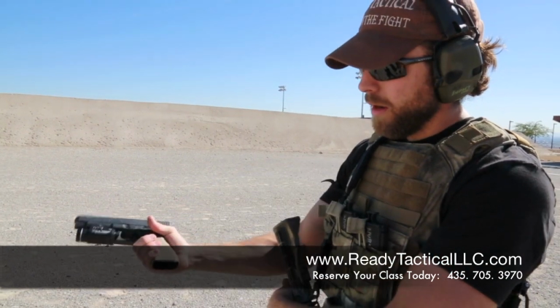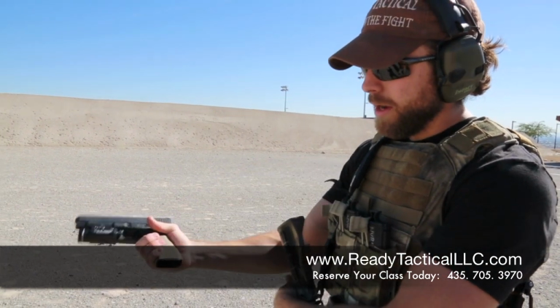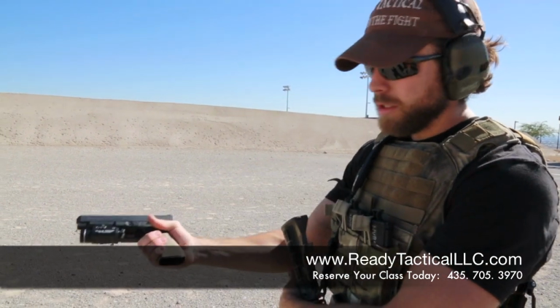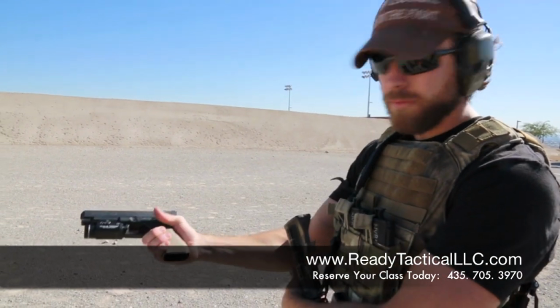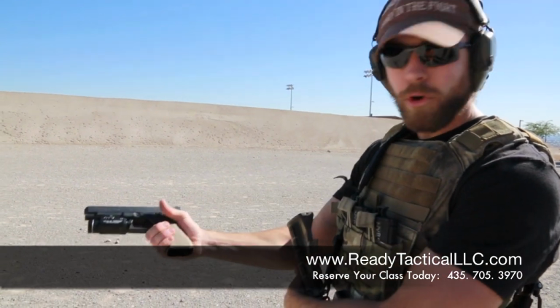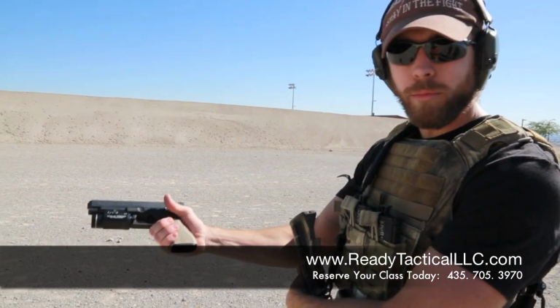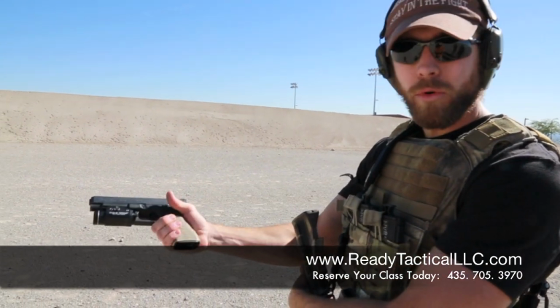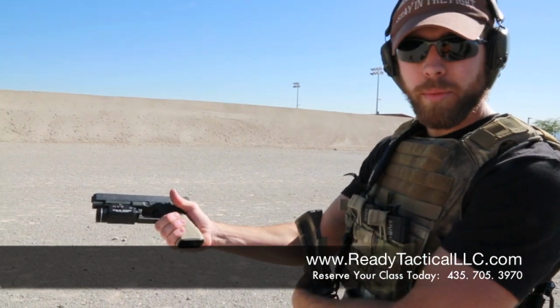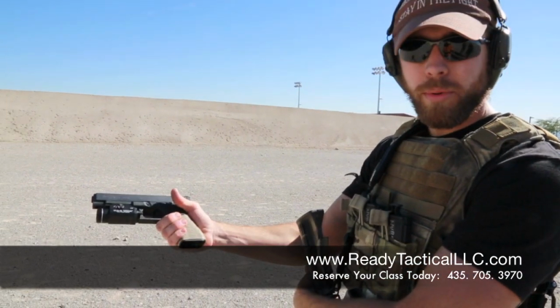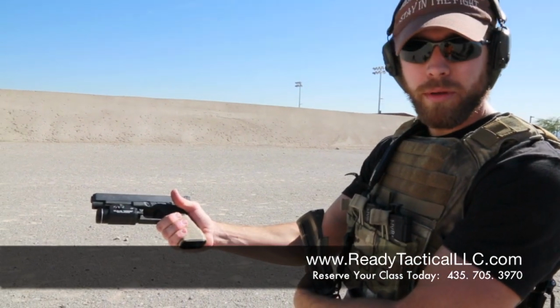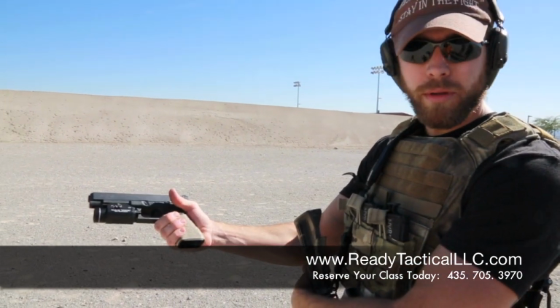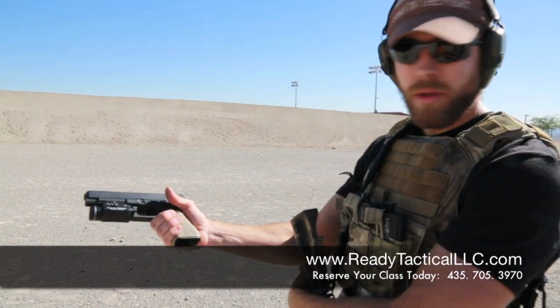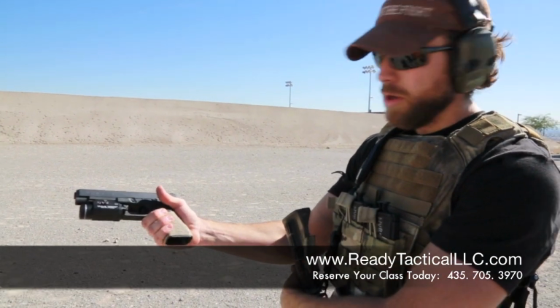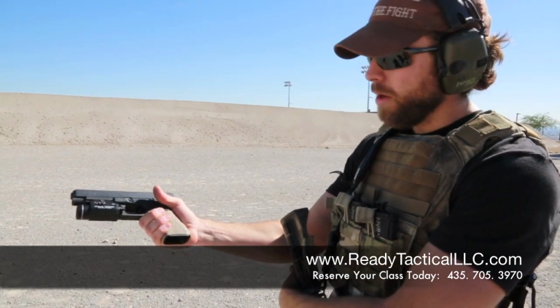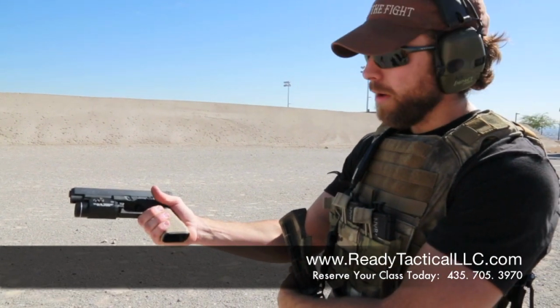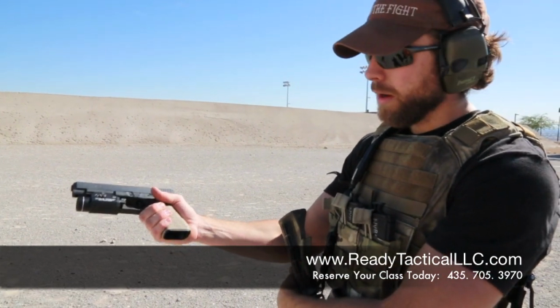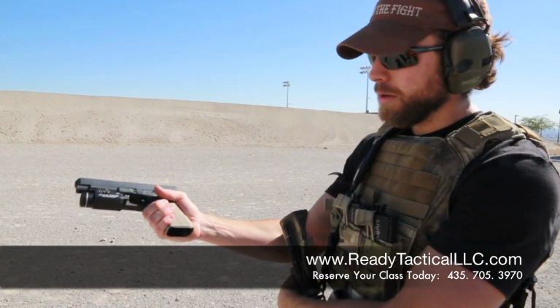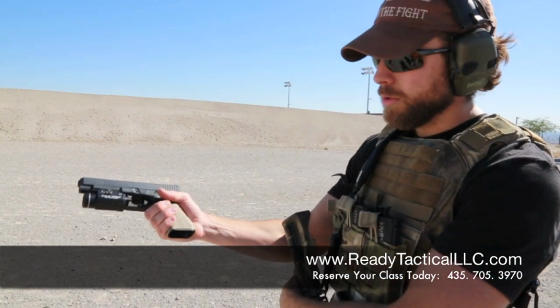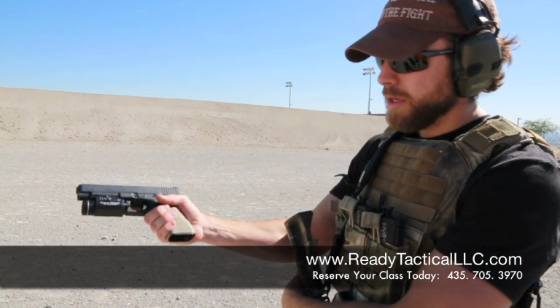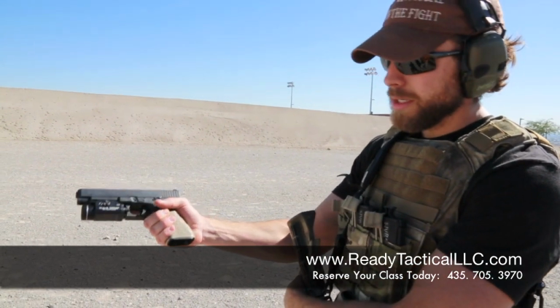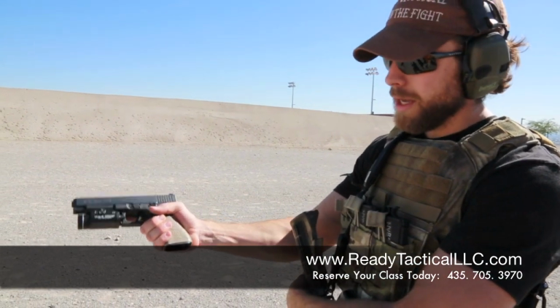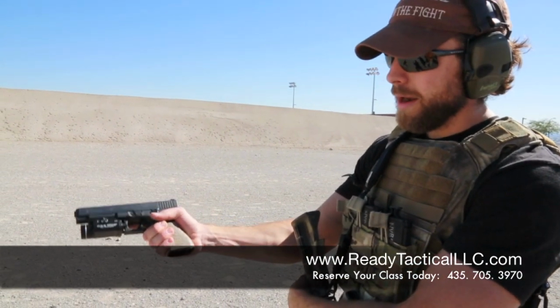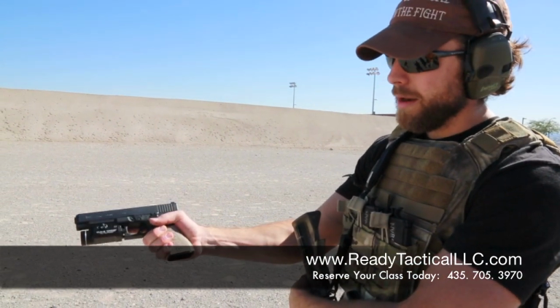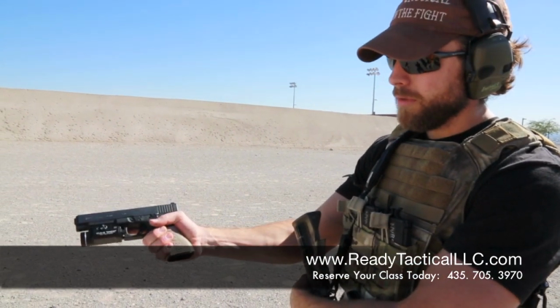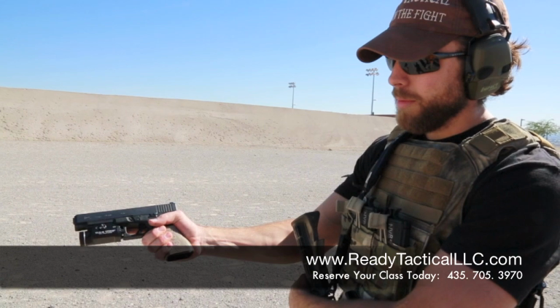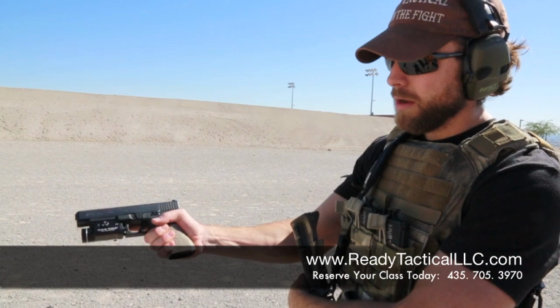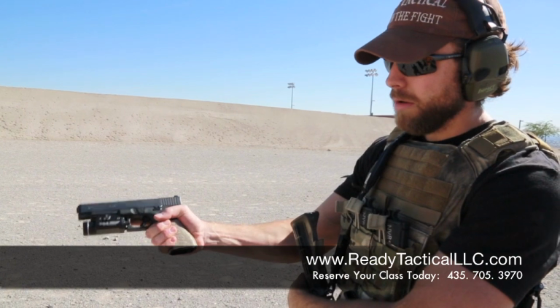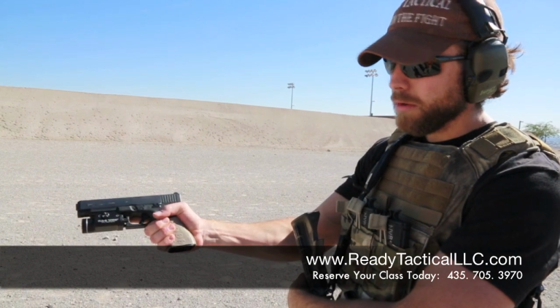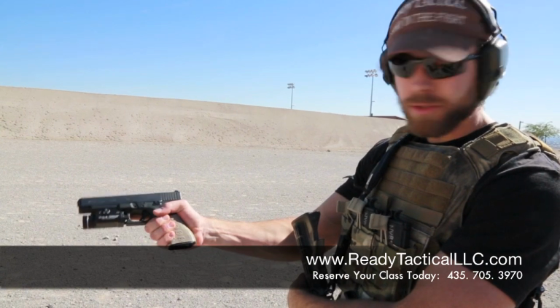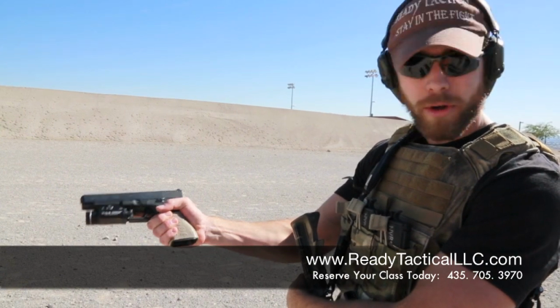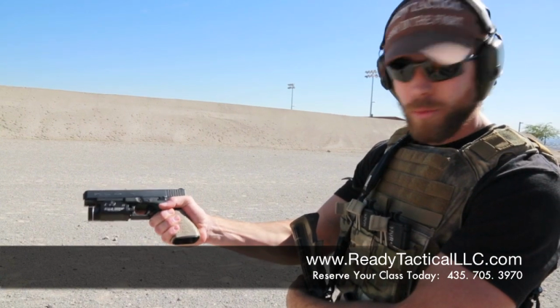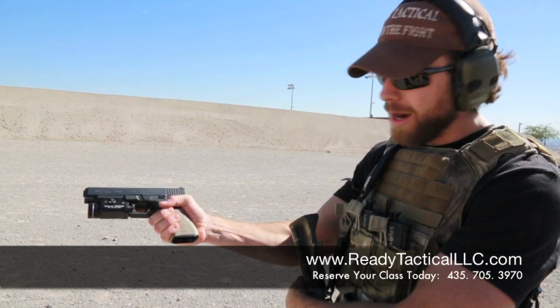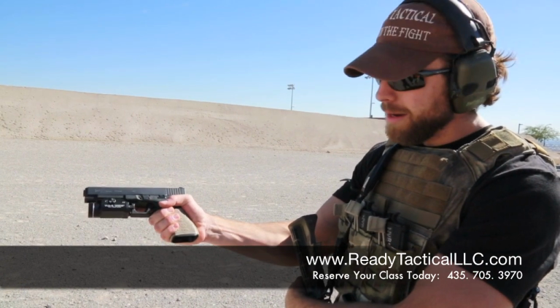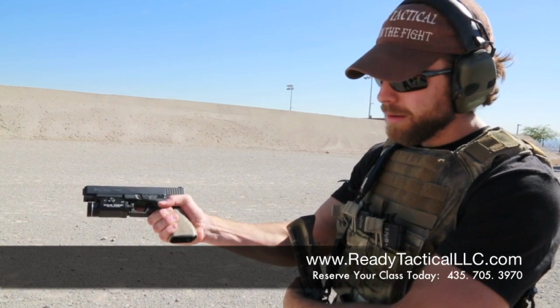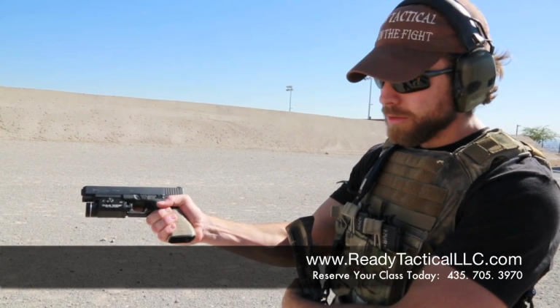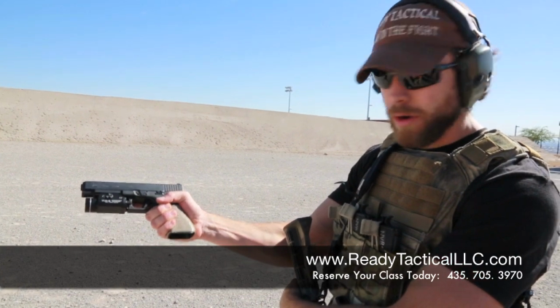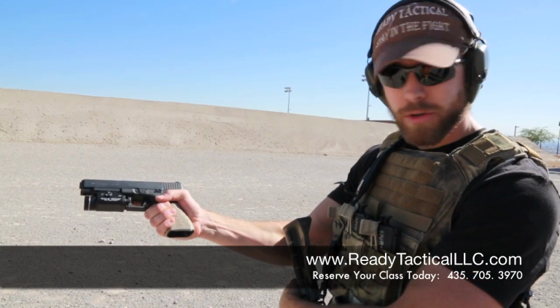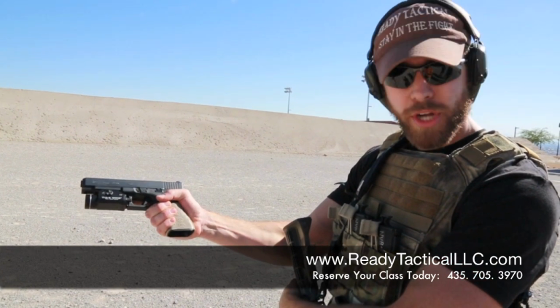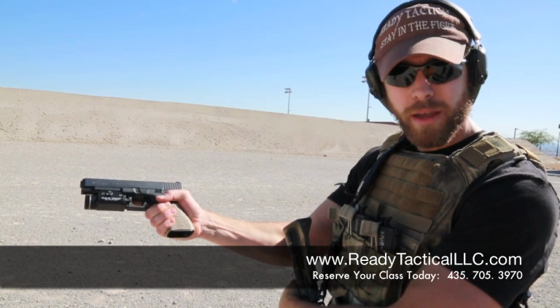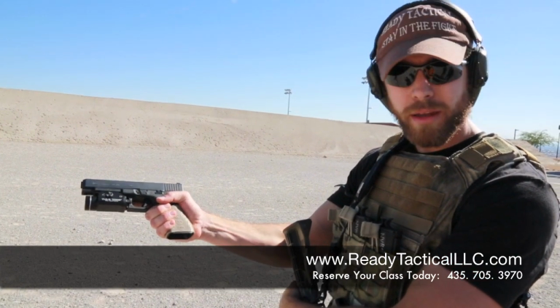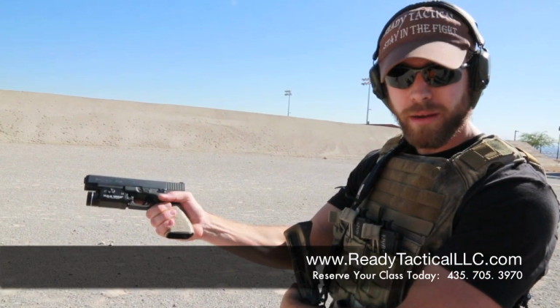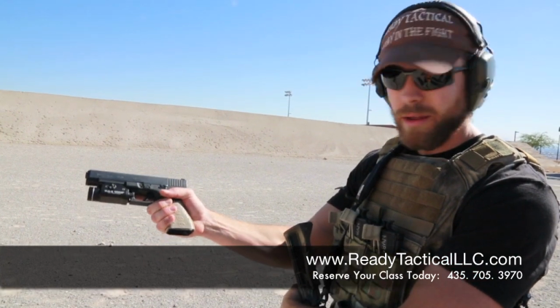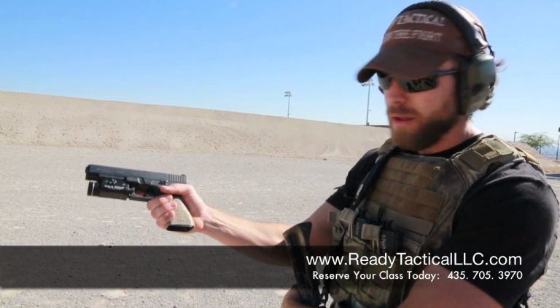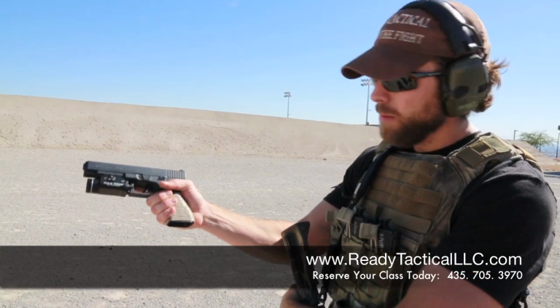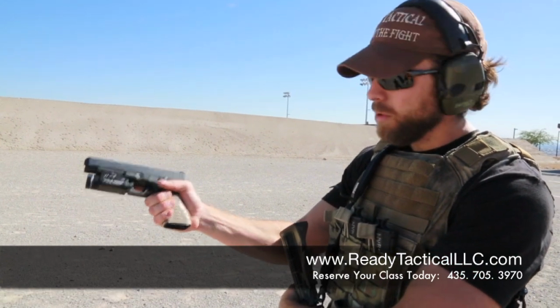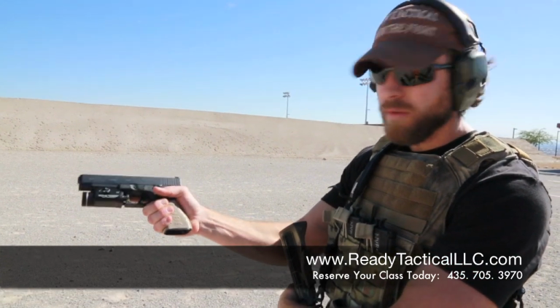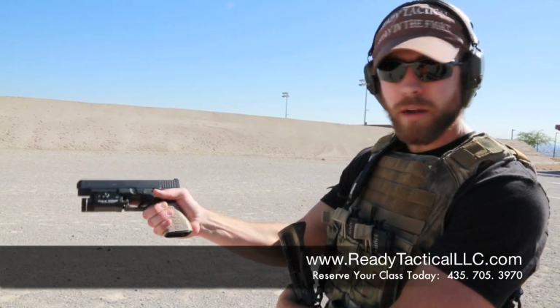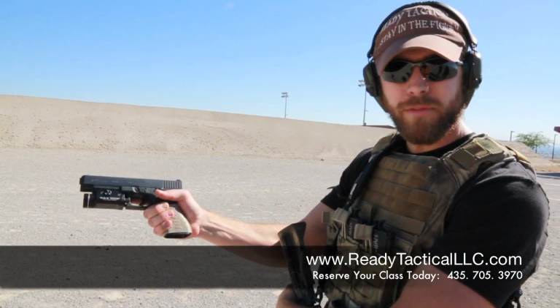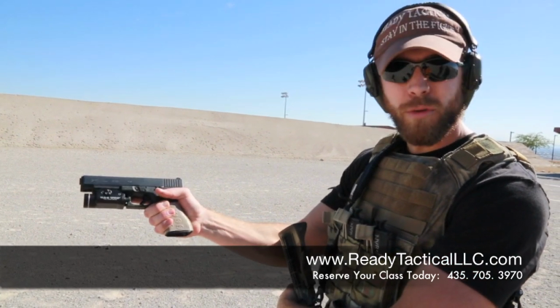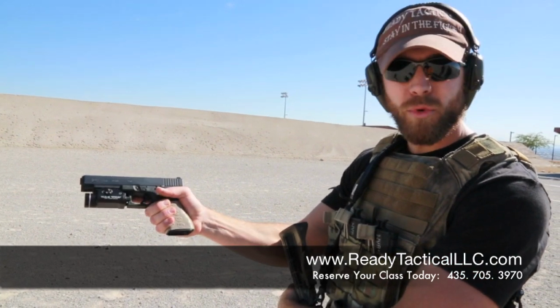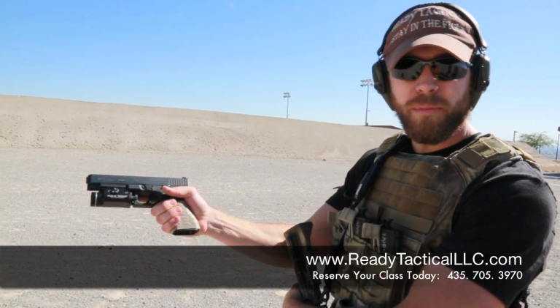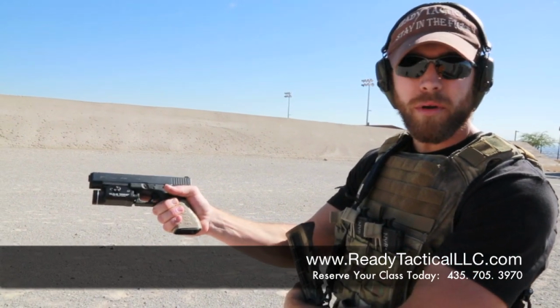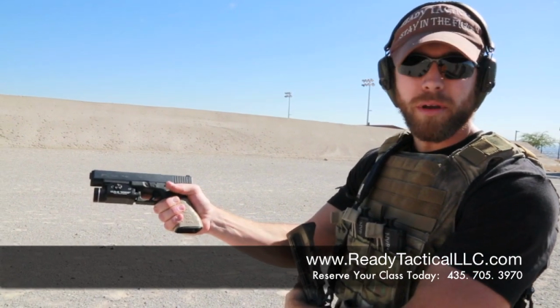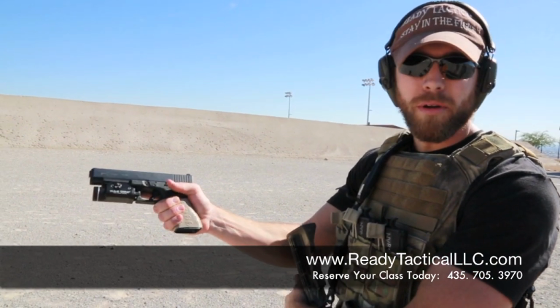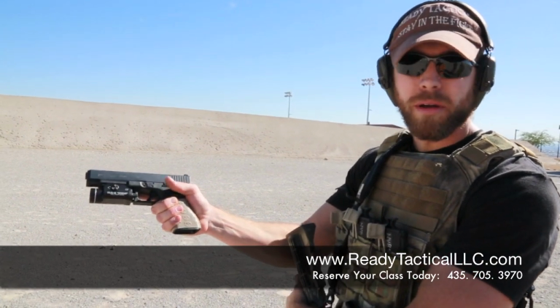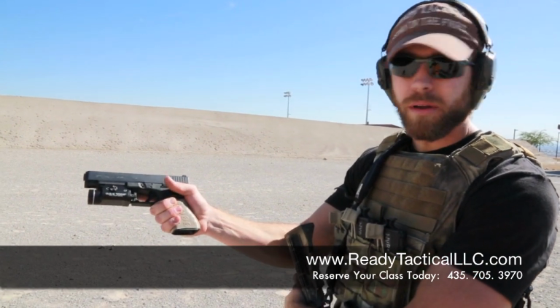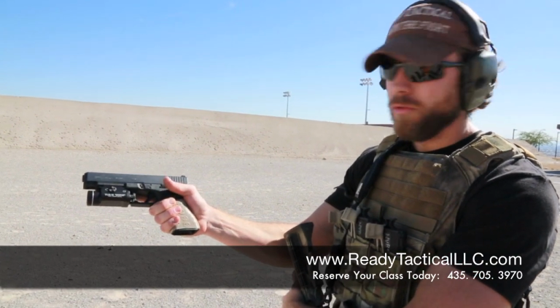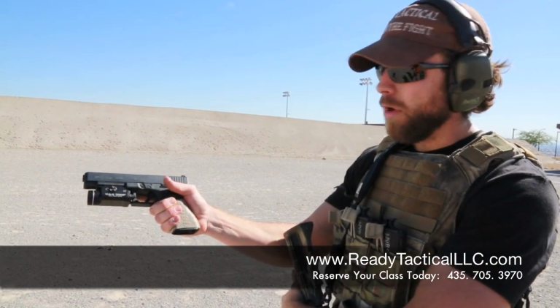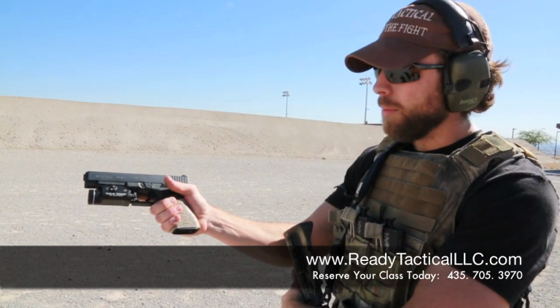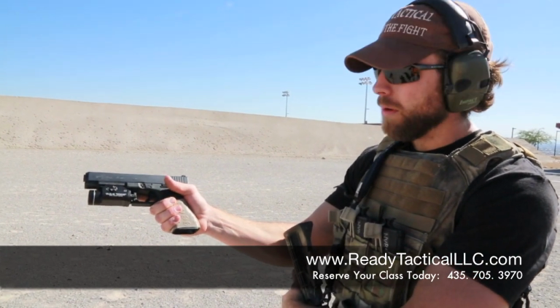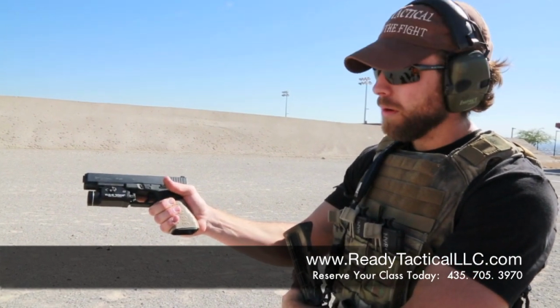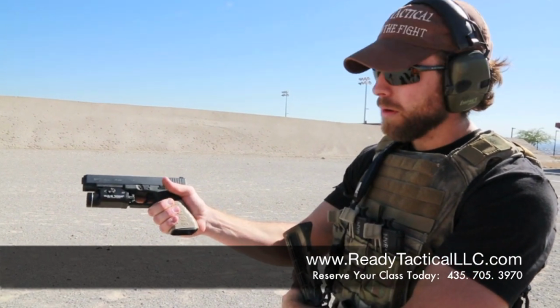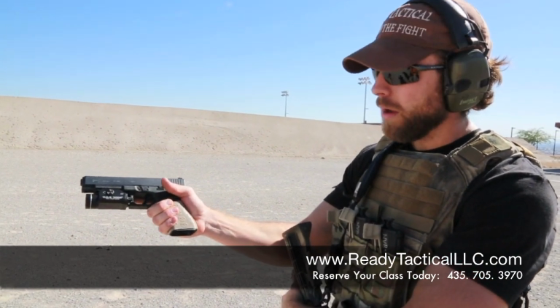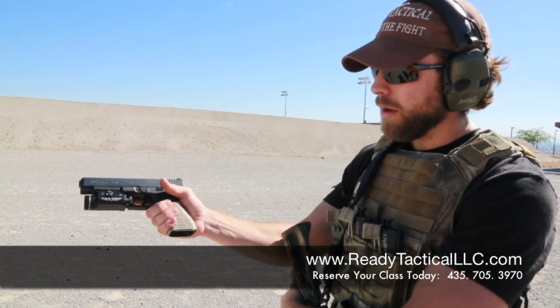Nice, firm grip. You're not going to squeeze it tight enough to make your knuckles turn white and start shaking, but you've got a firm grip on it — you're not going to drop it.